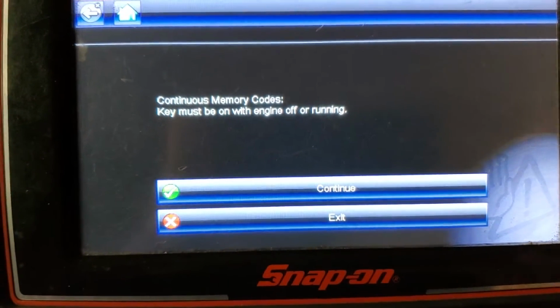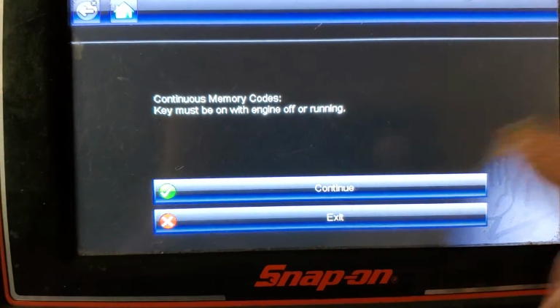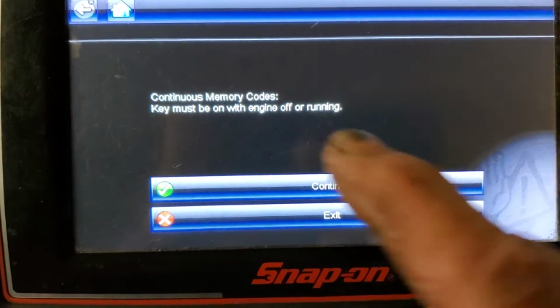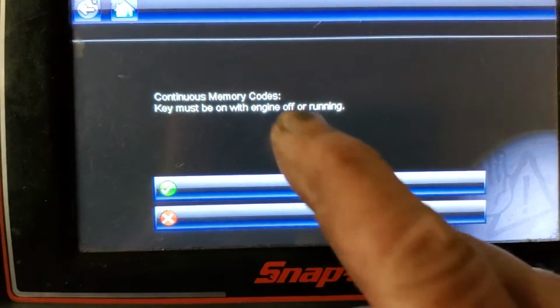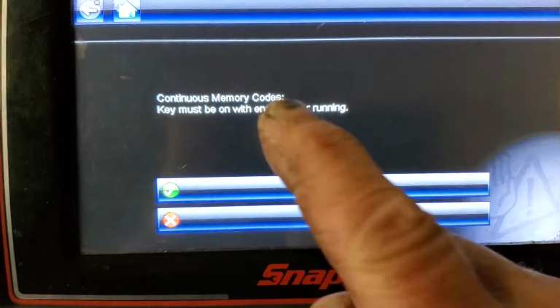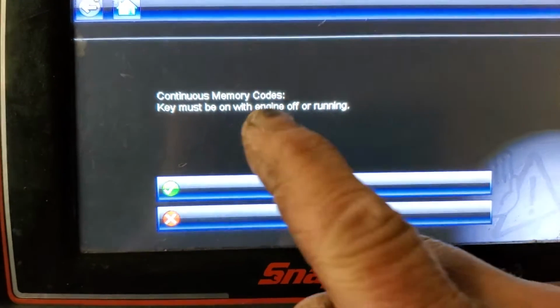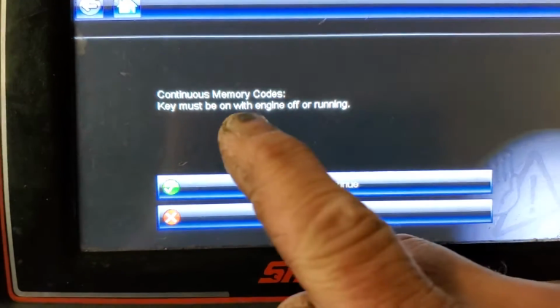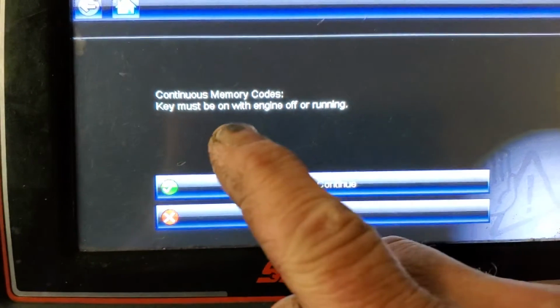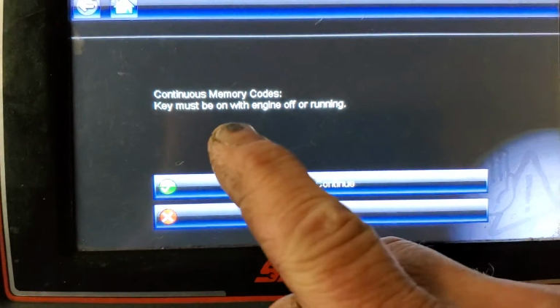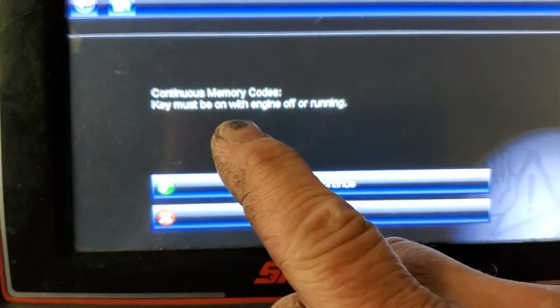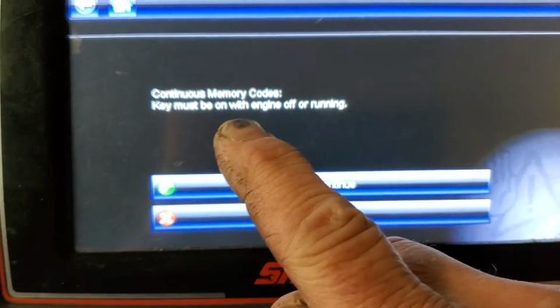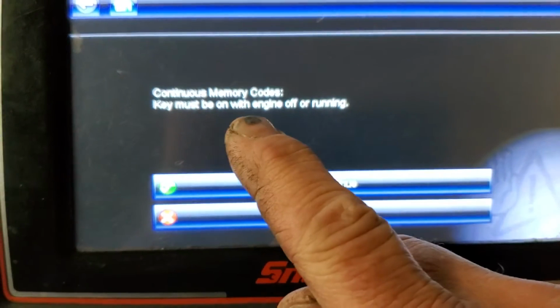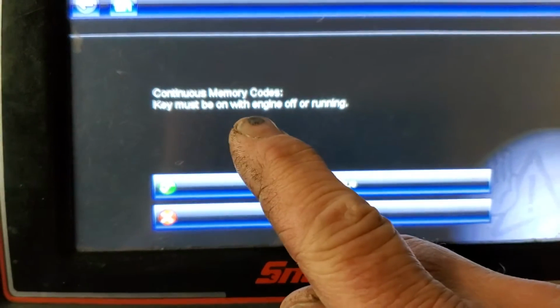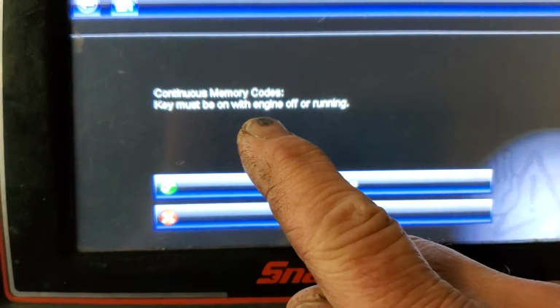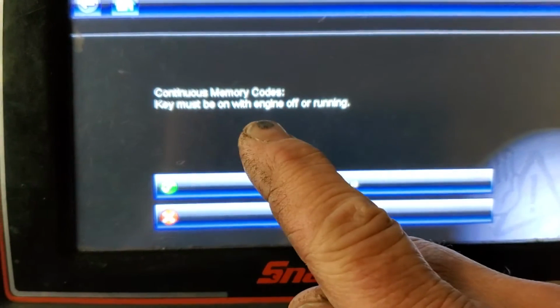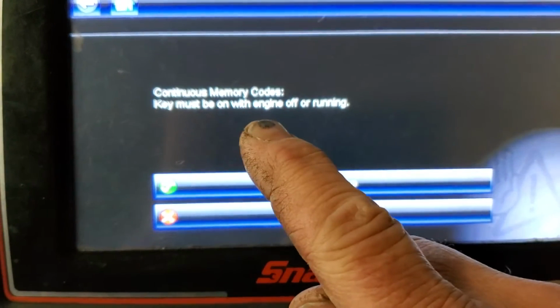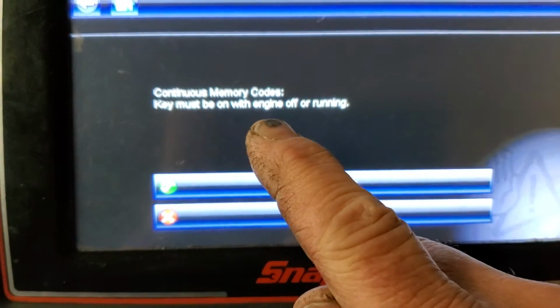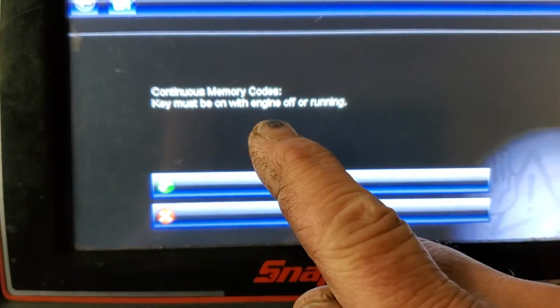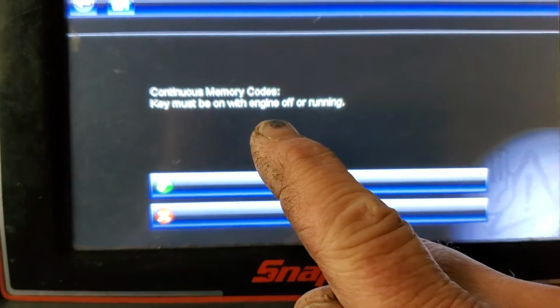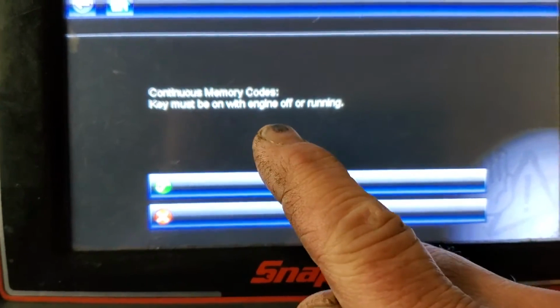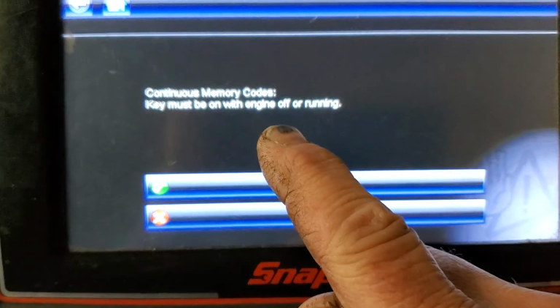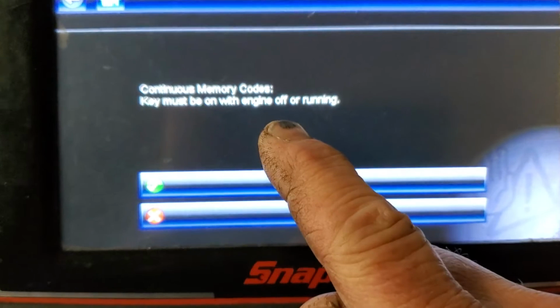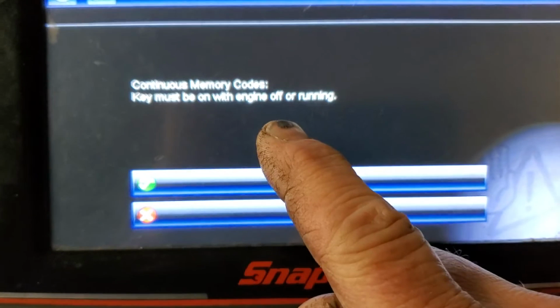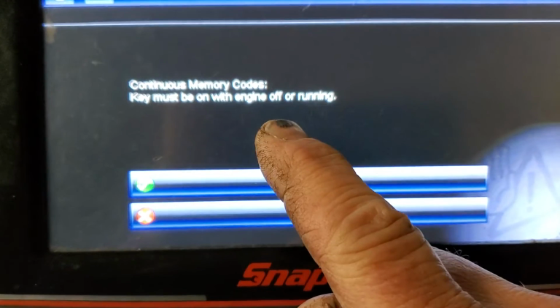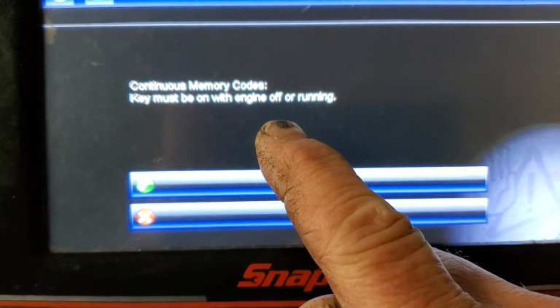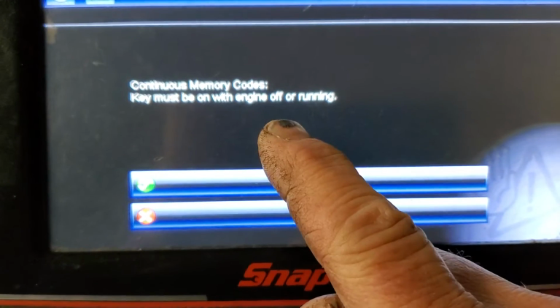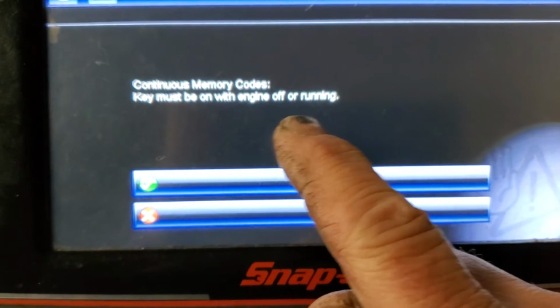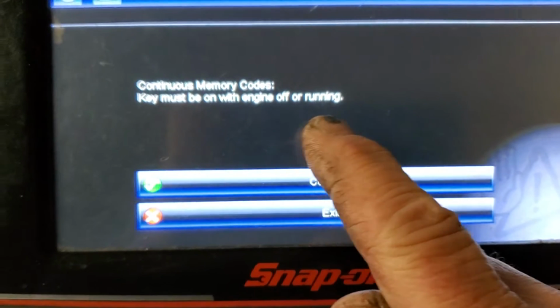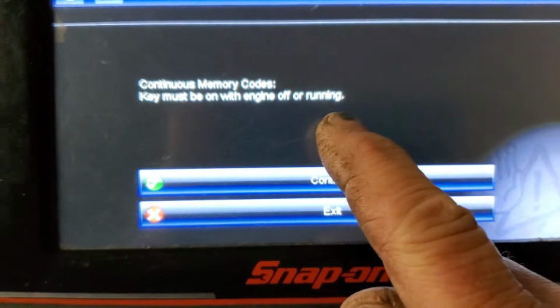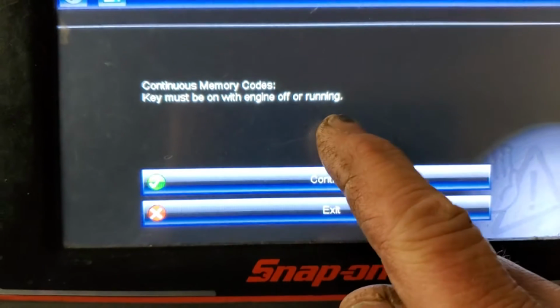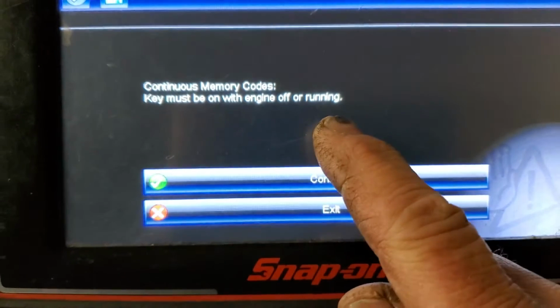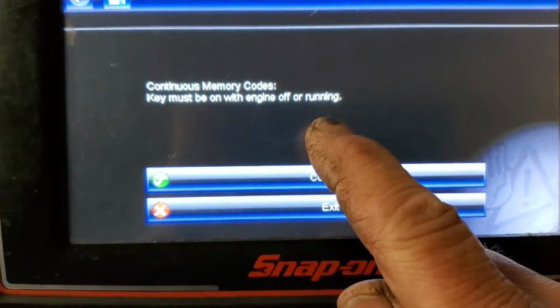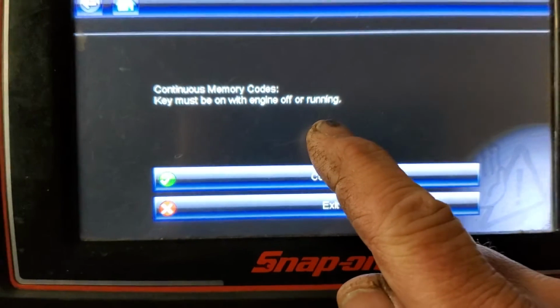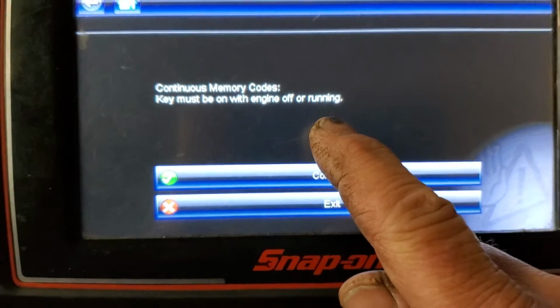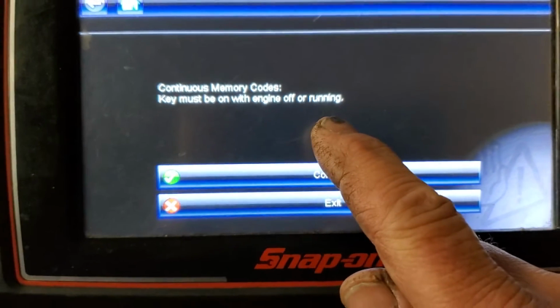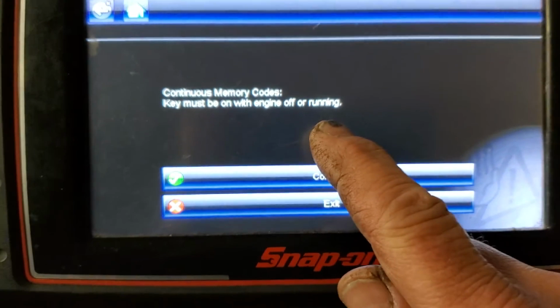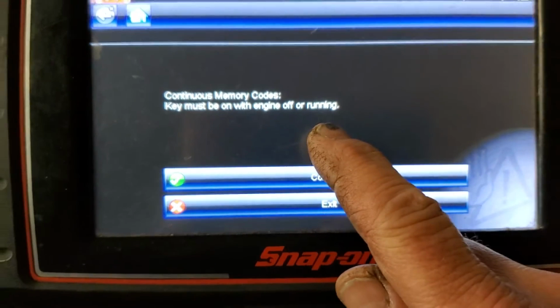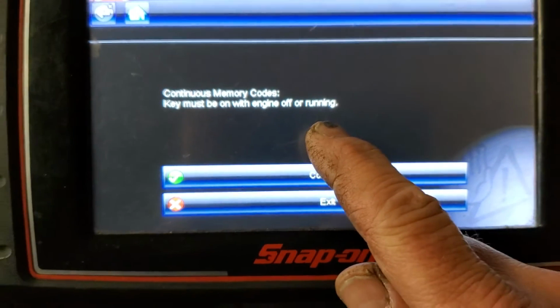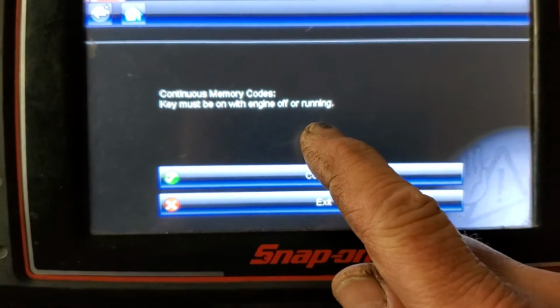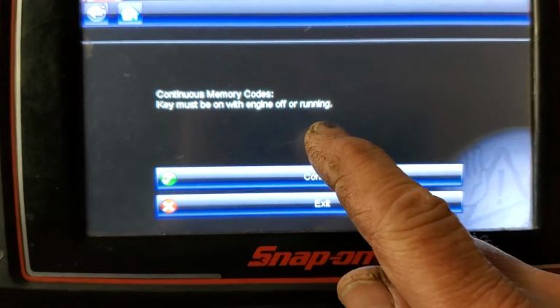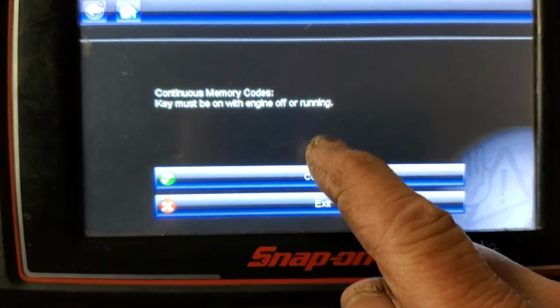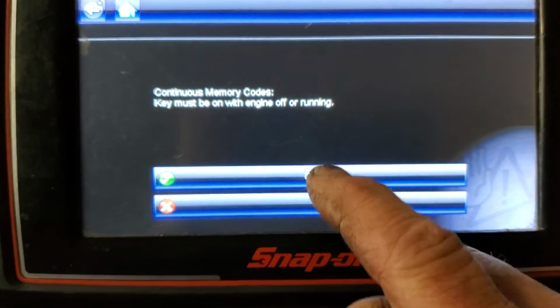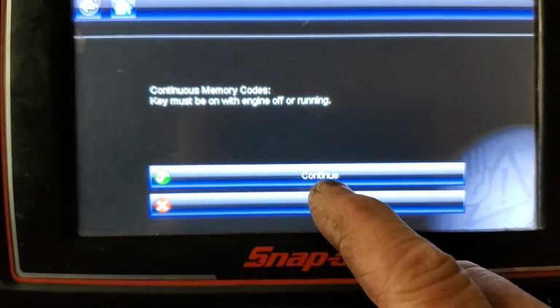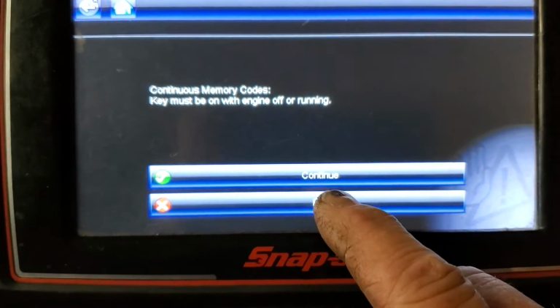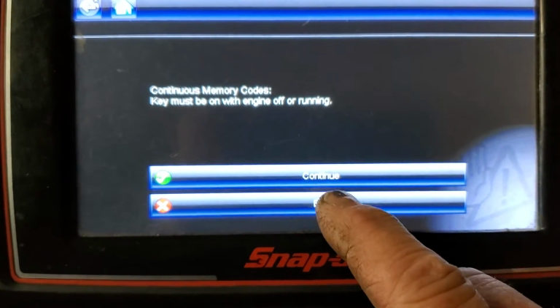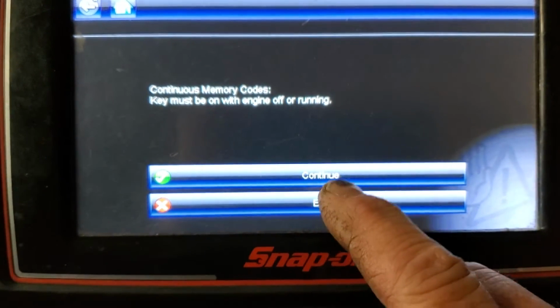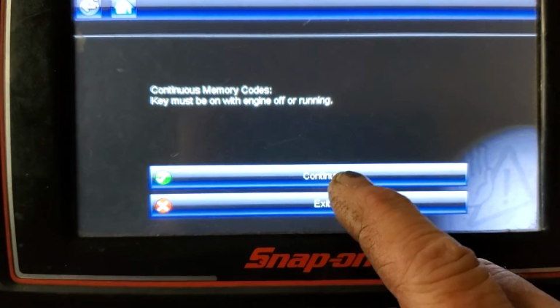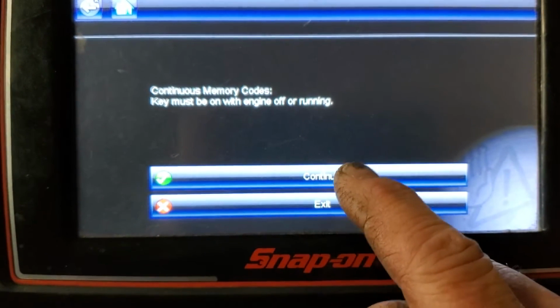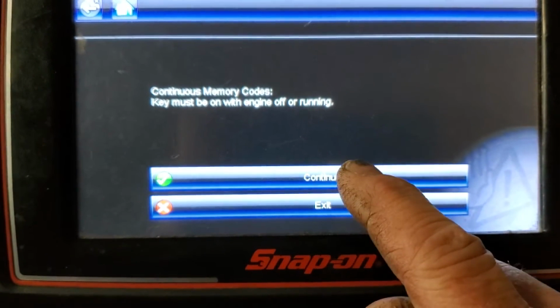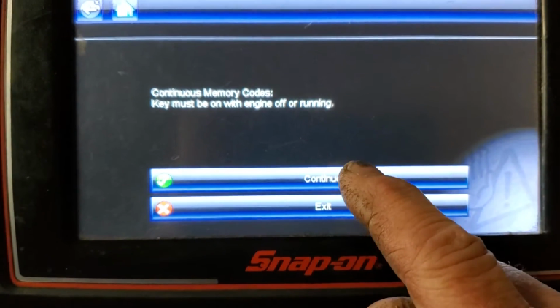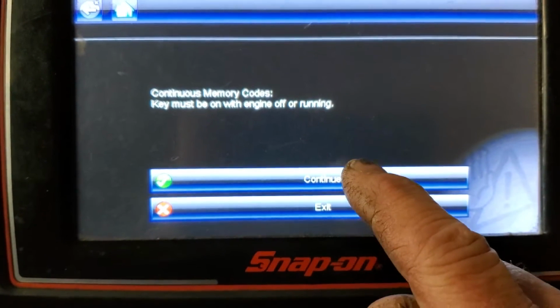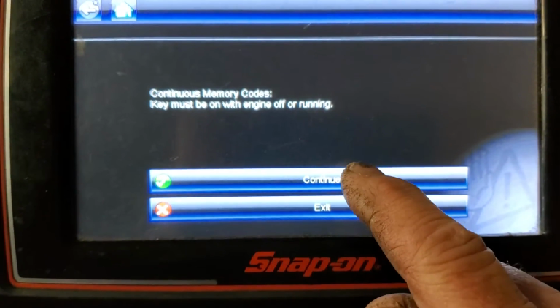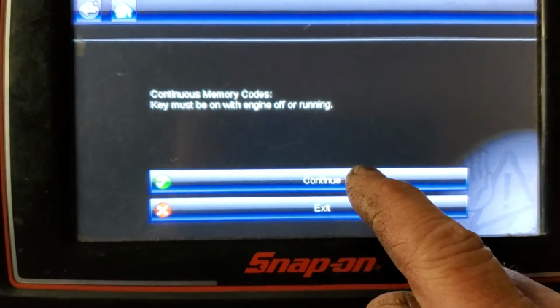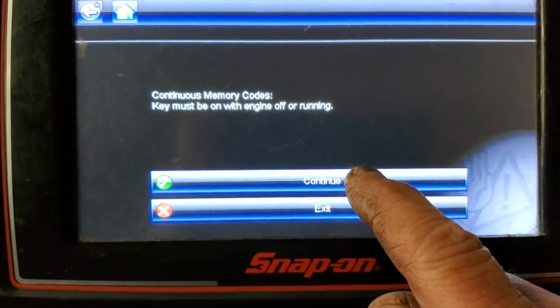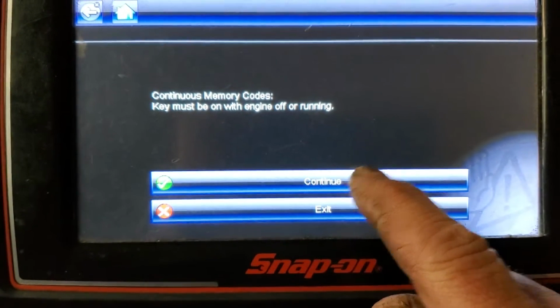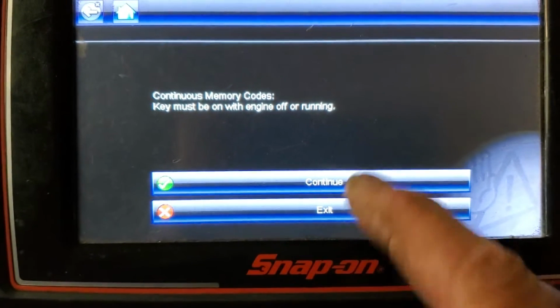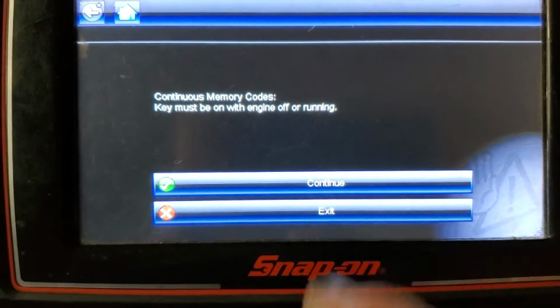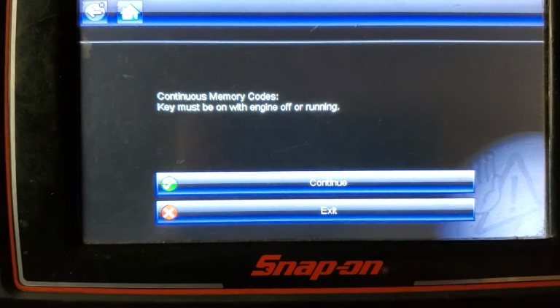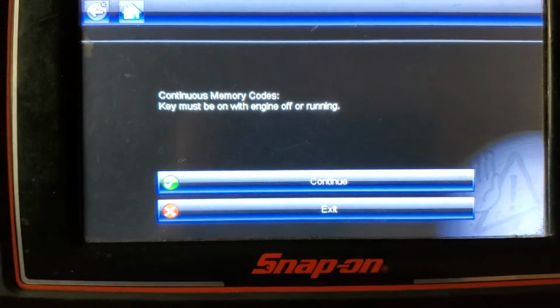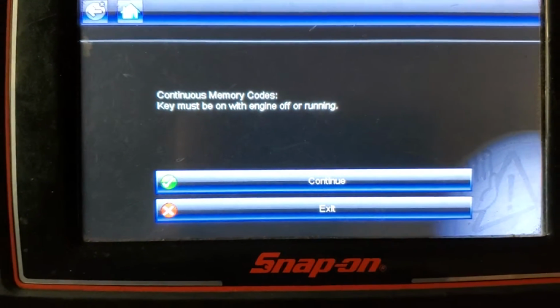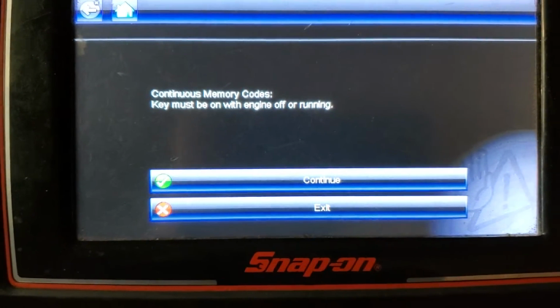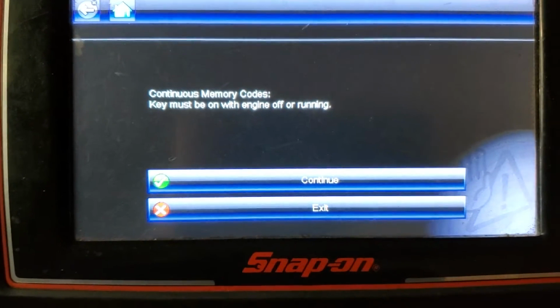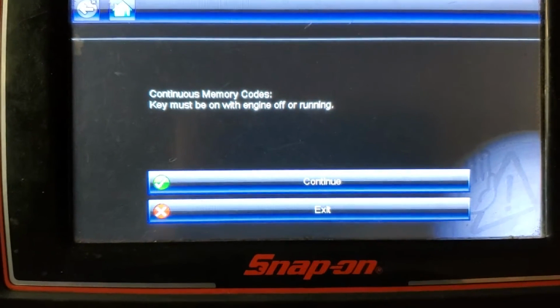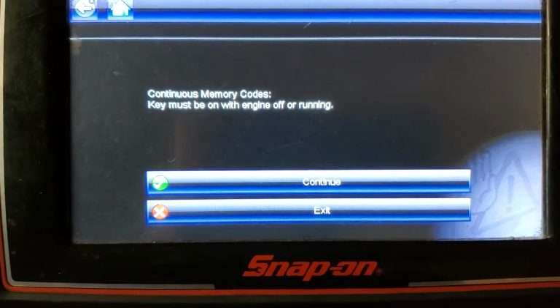Key must be on with engine off or running. Okay, so hit OK.